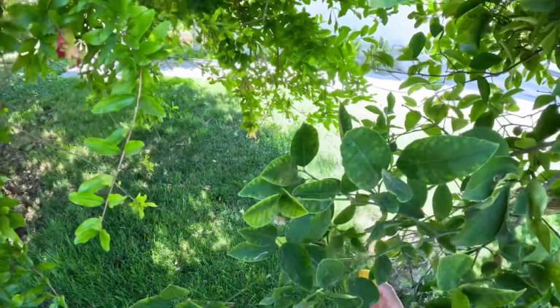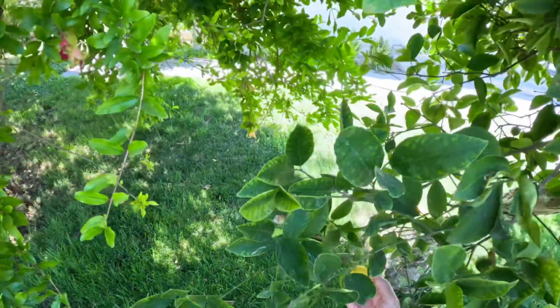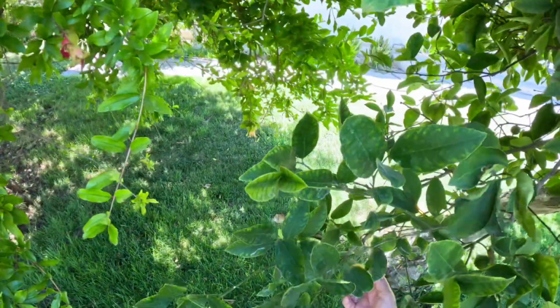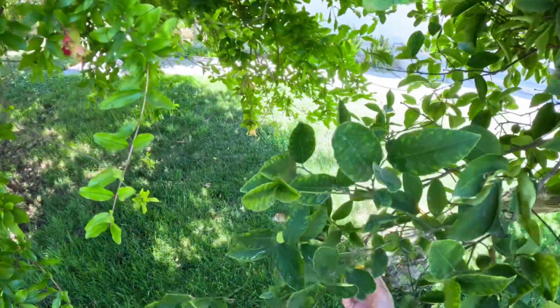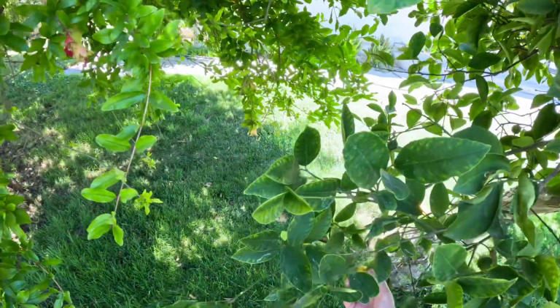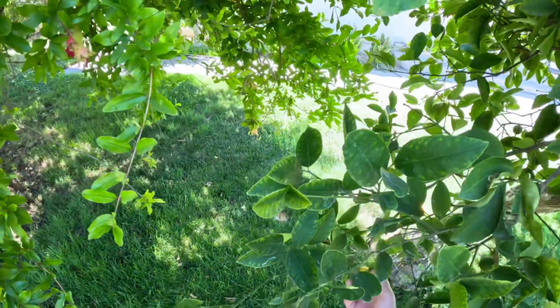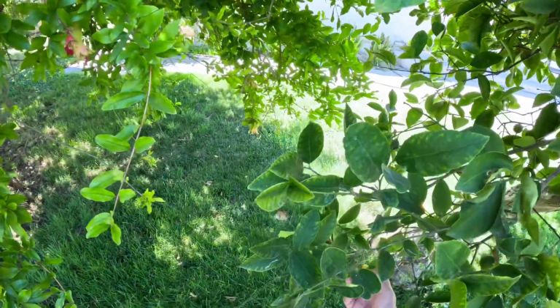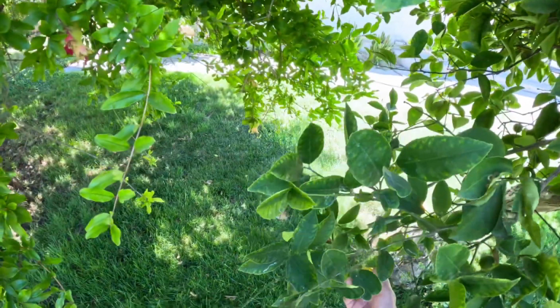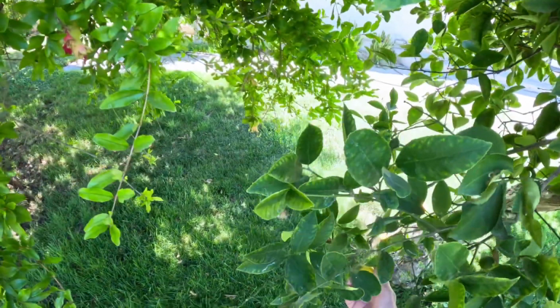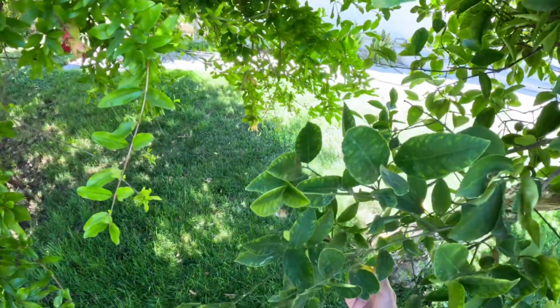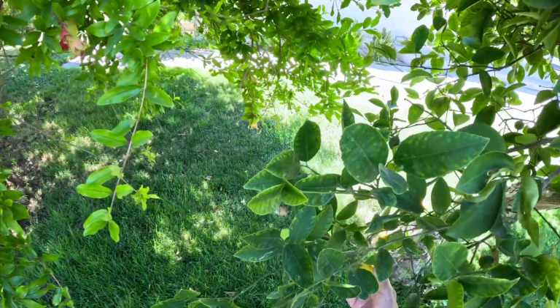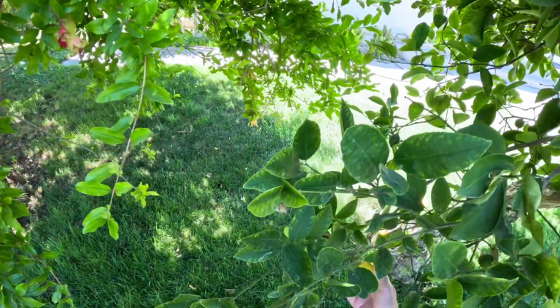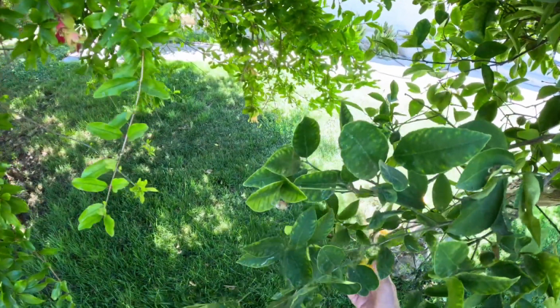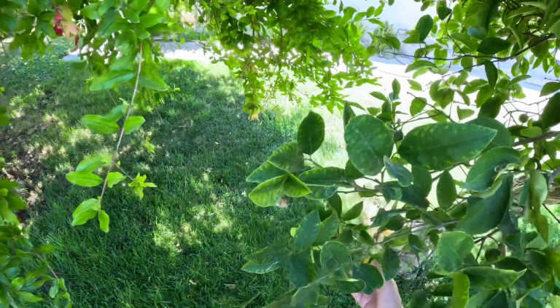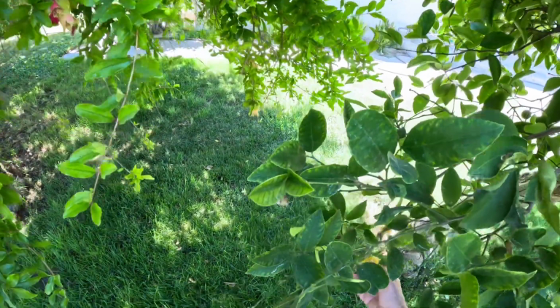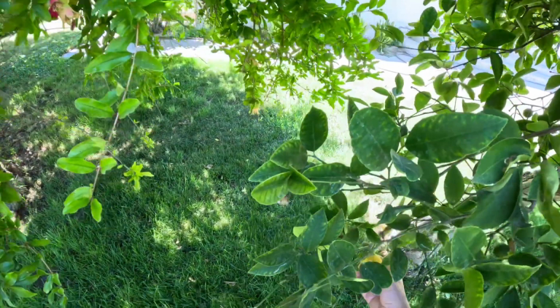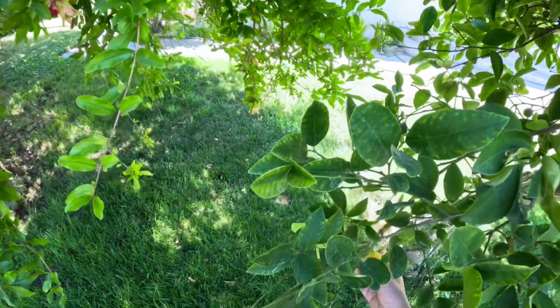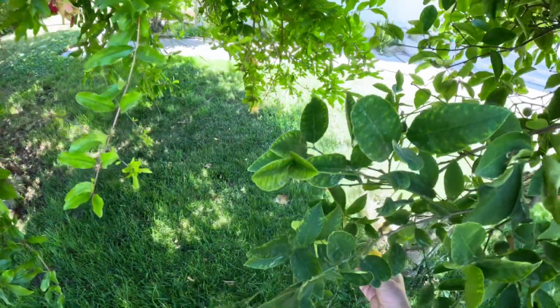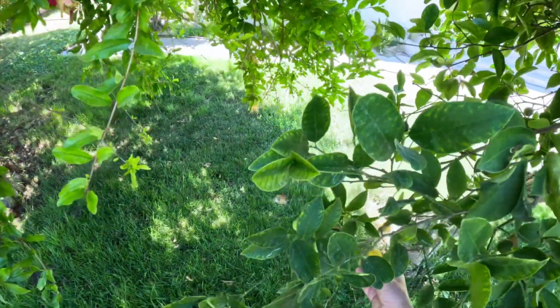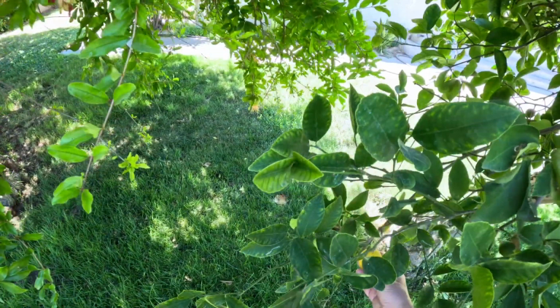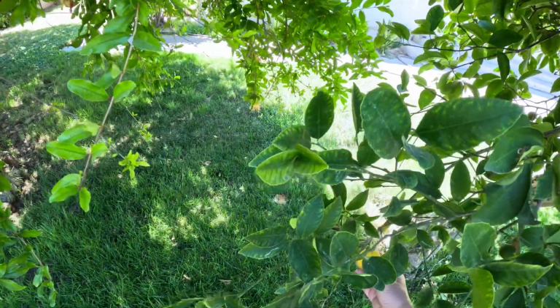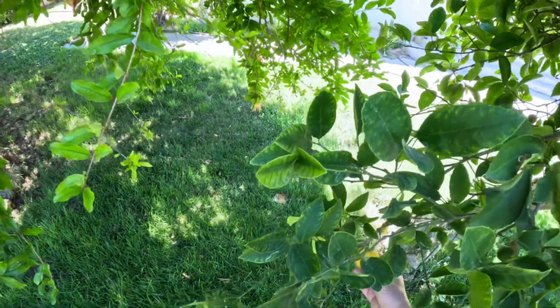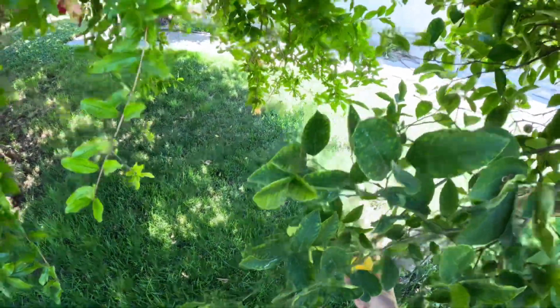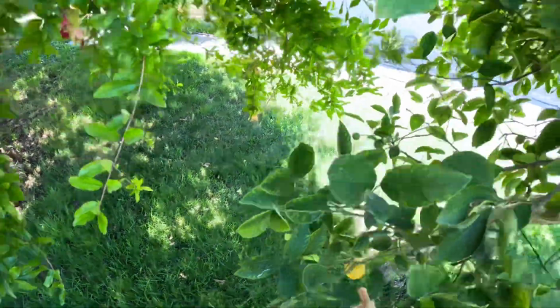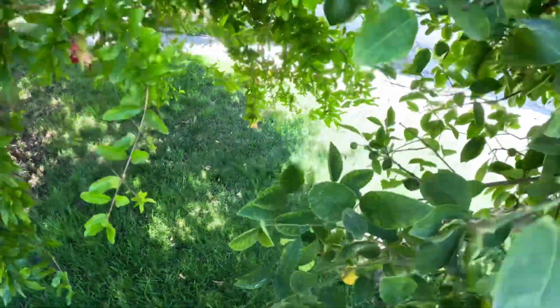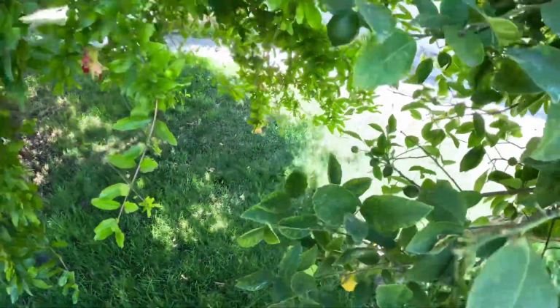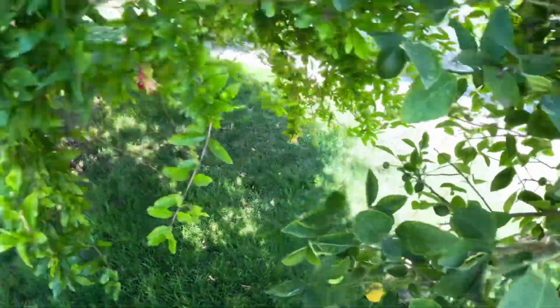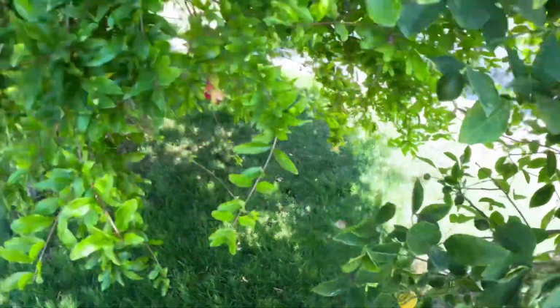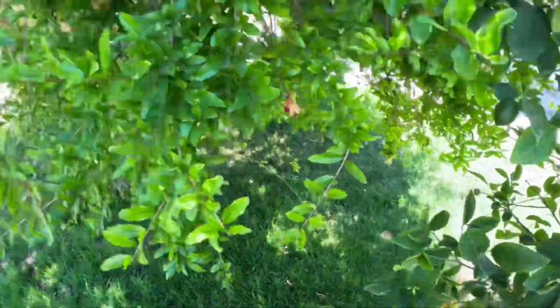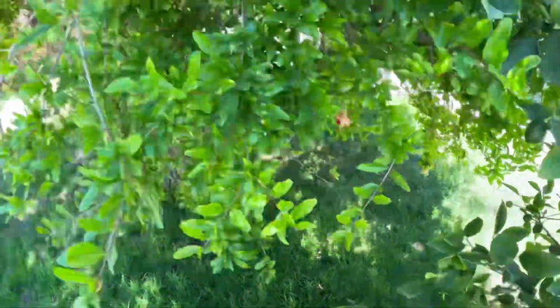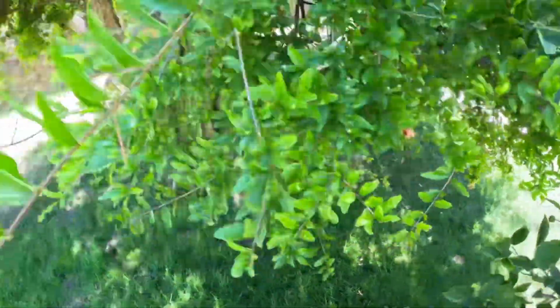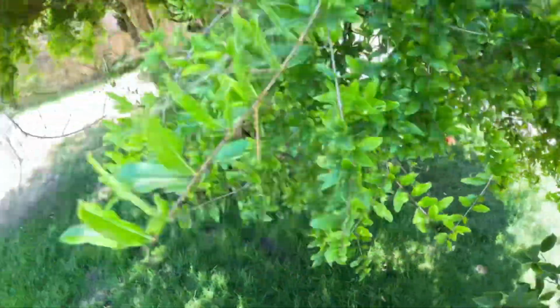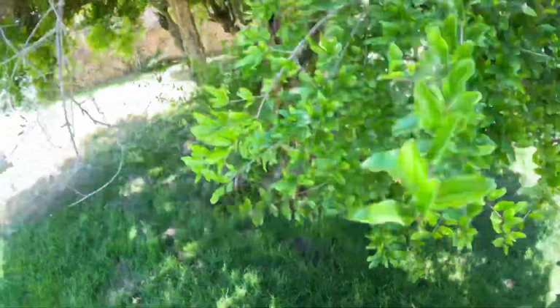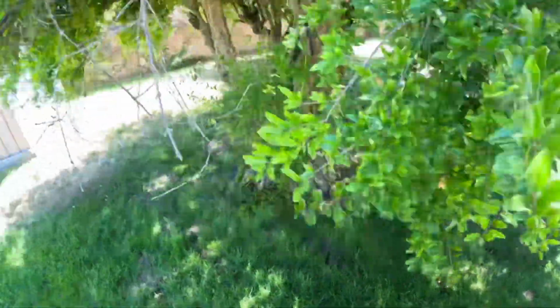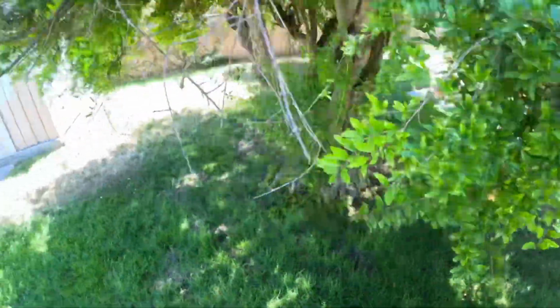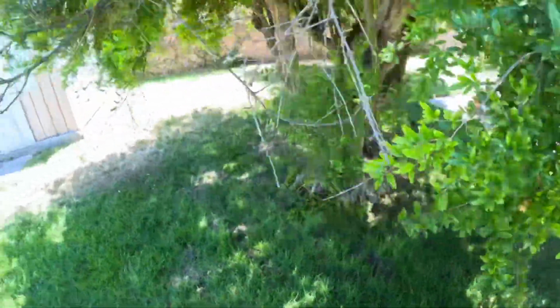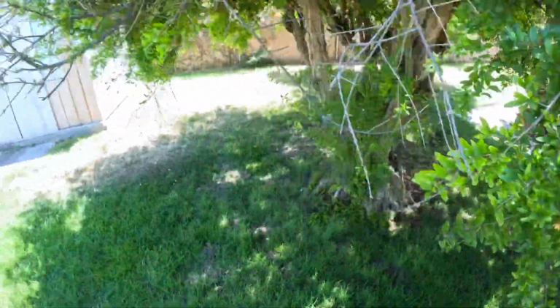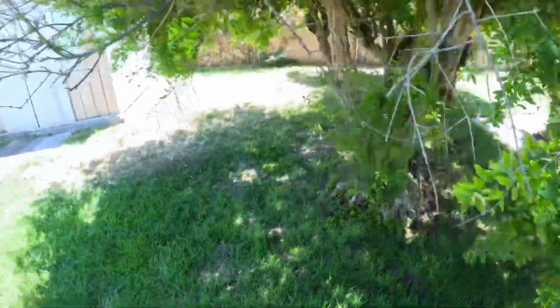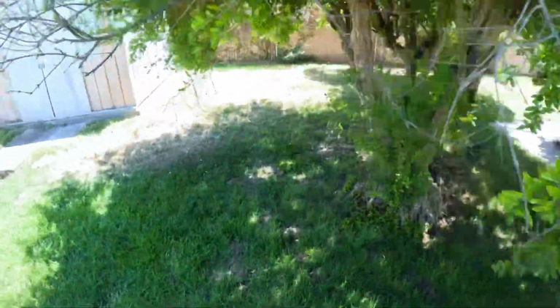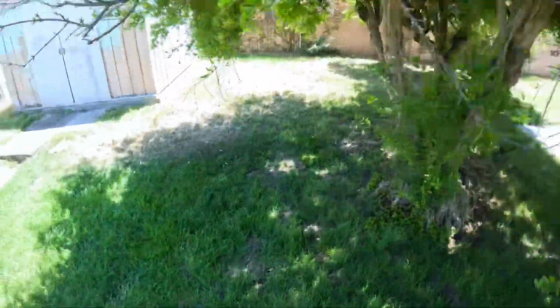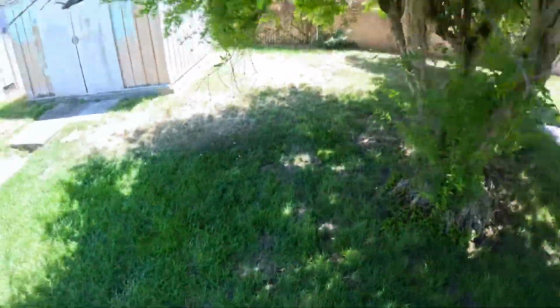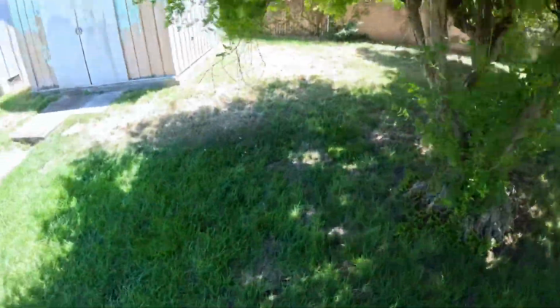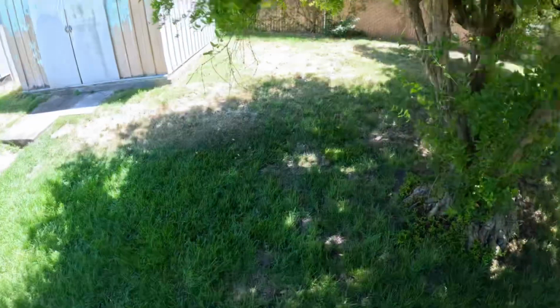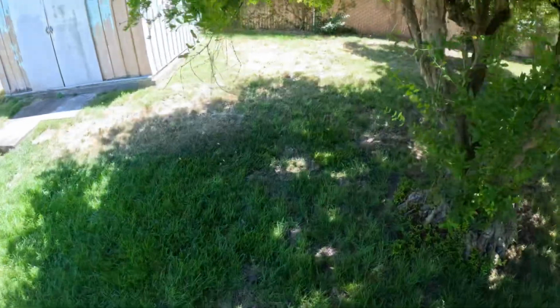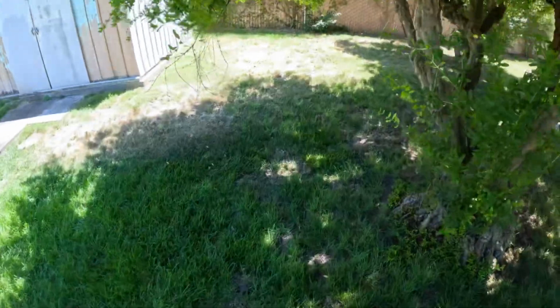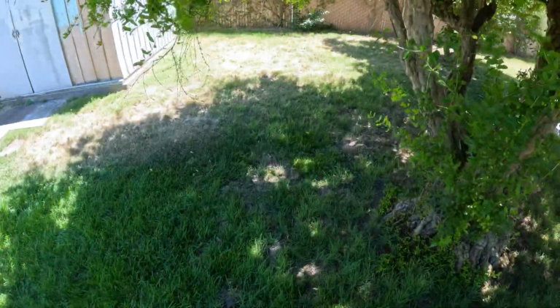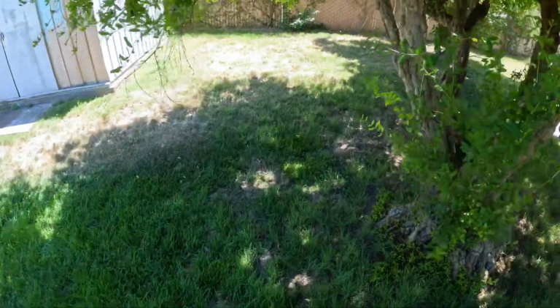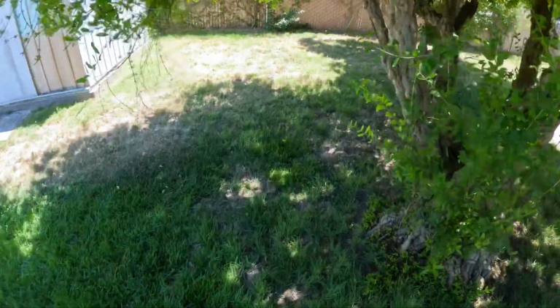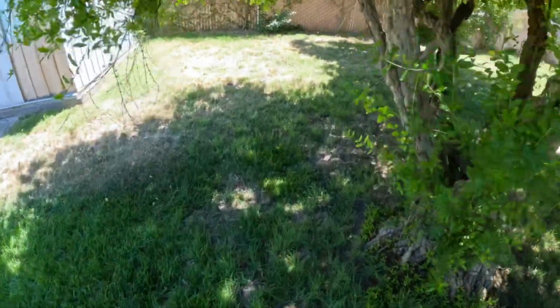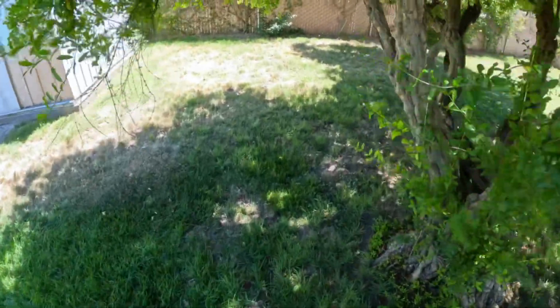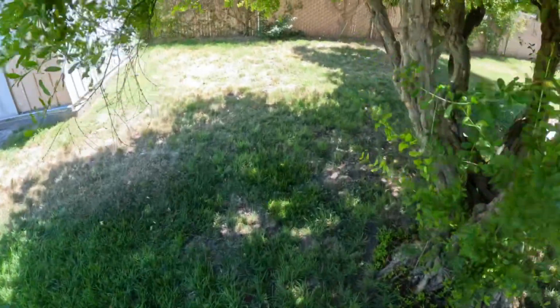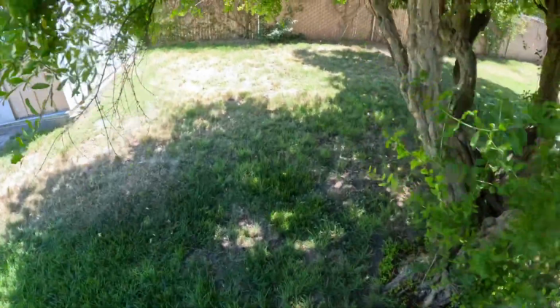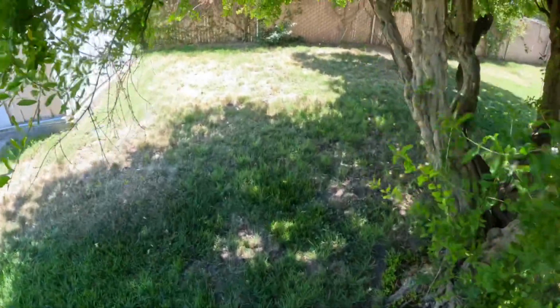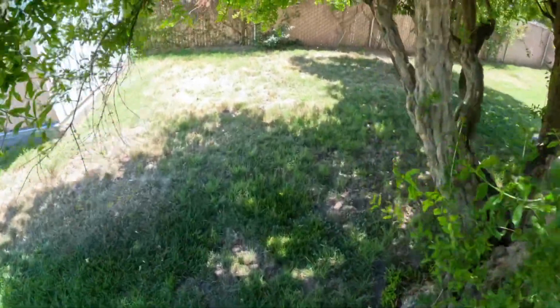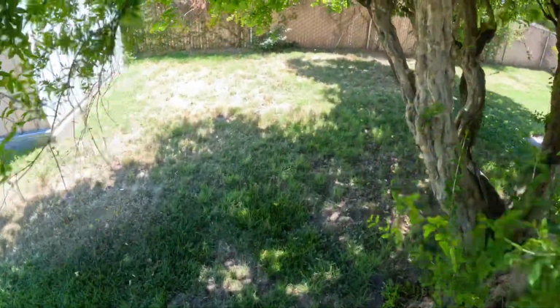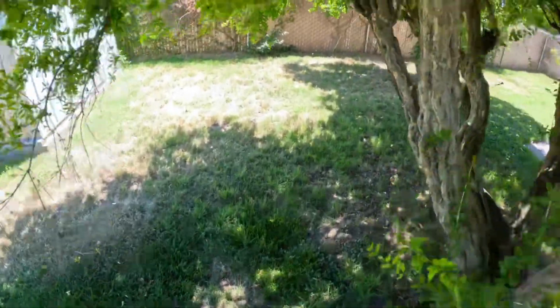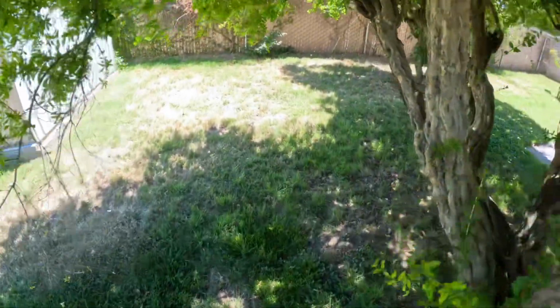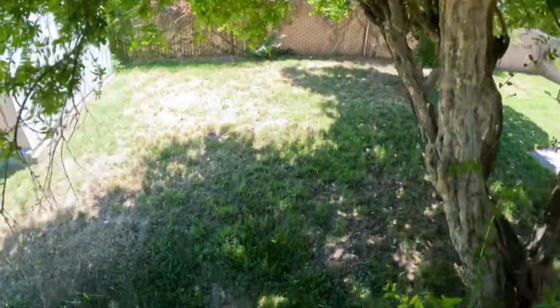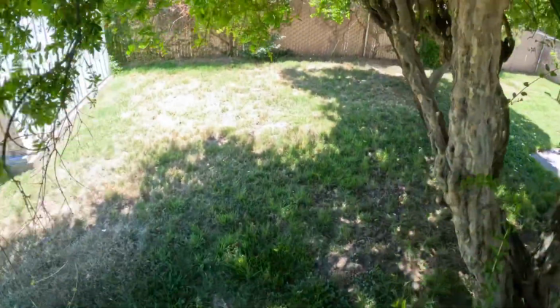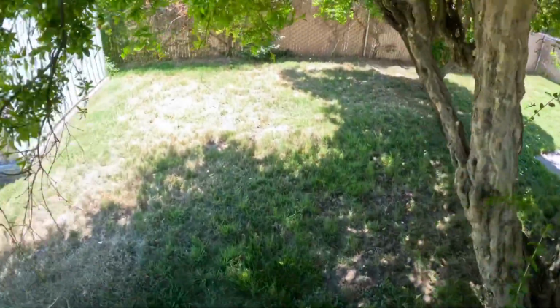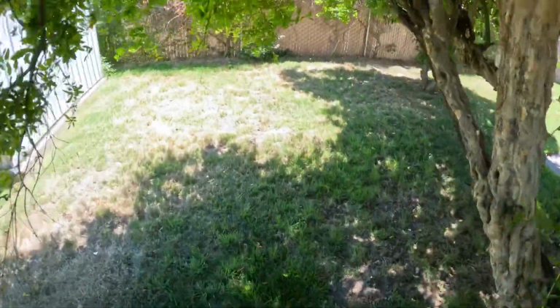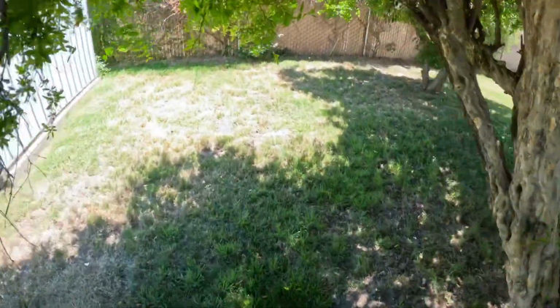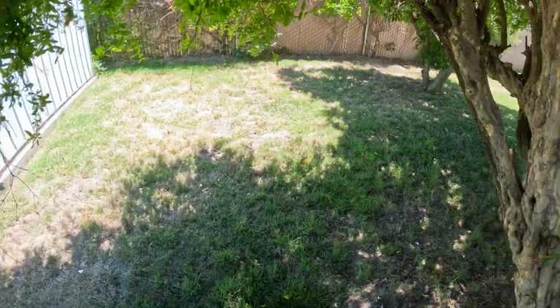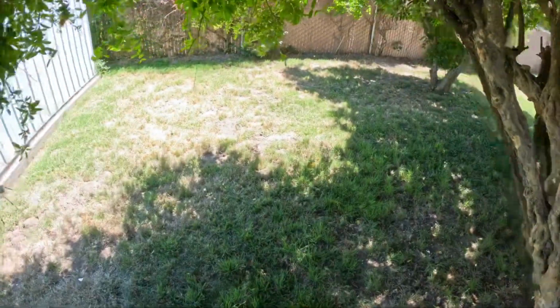This is your pomegranate — it won't start blooming till later. And the lemon trees — you can see those black spots which are a blight, a fungus, and I've got to figure out how to get rid of it.